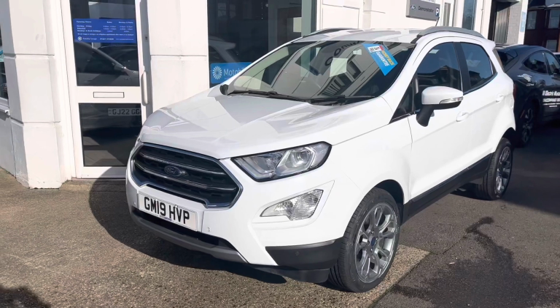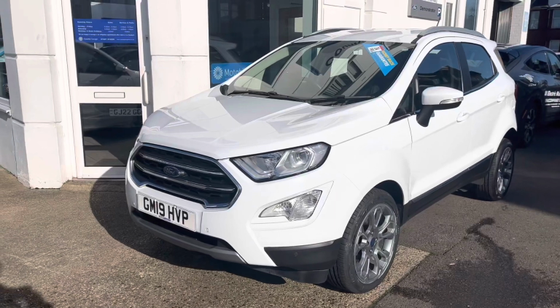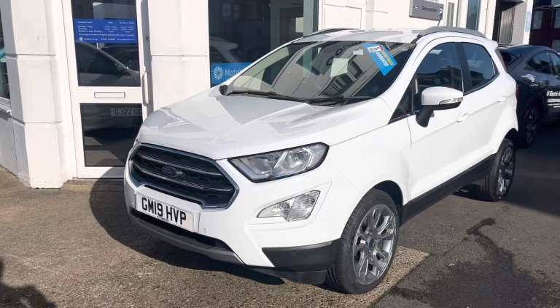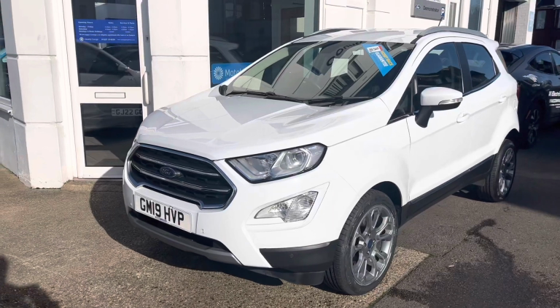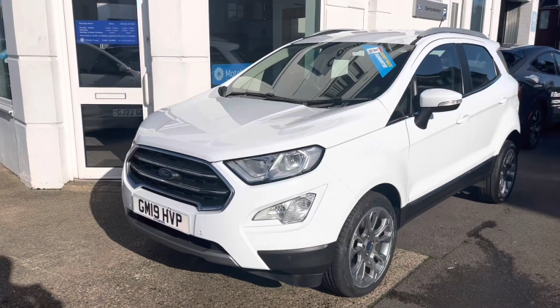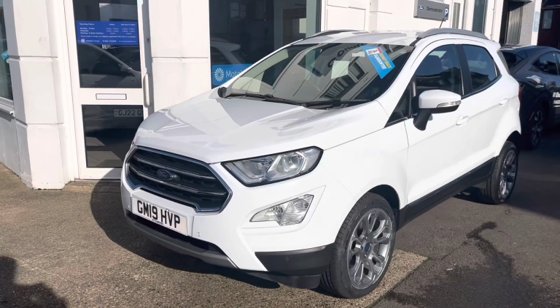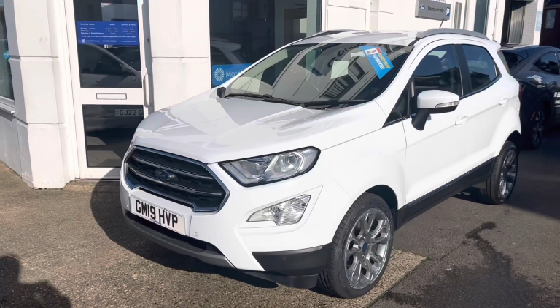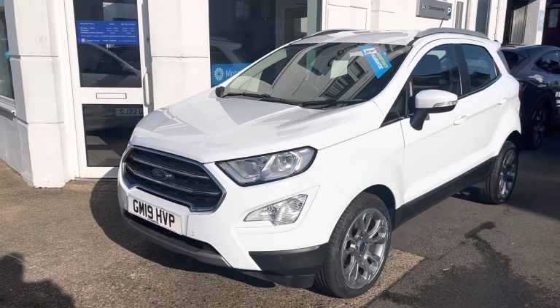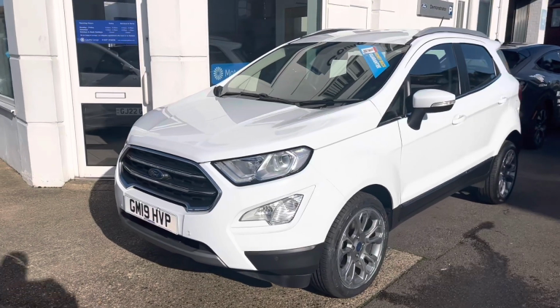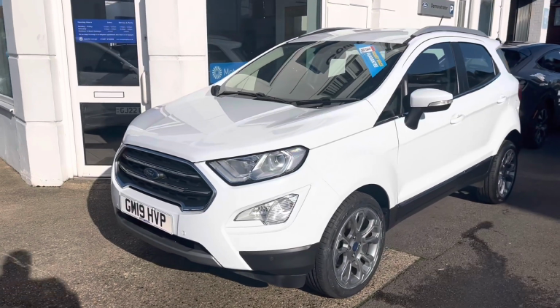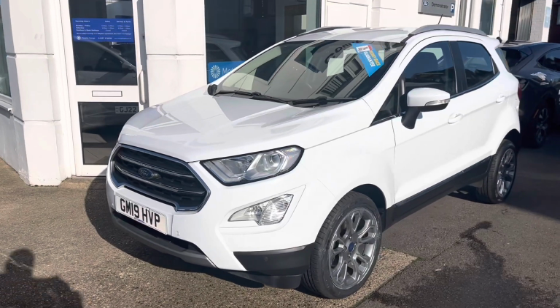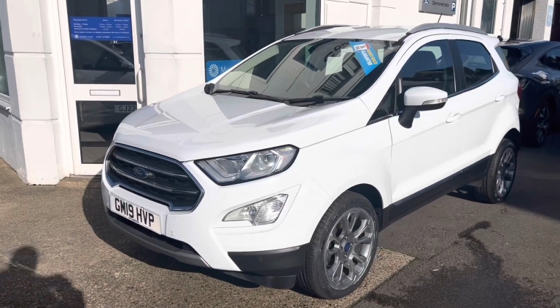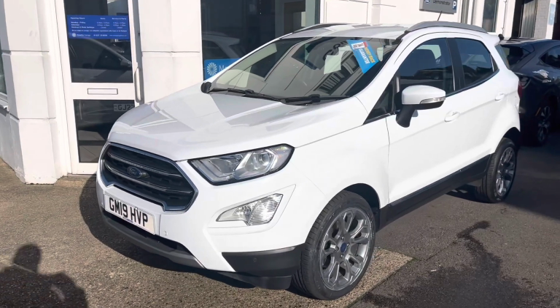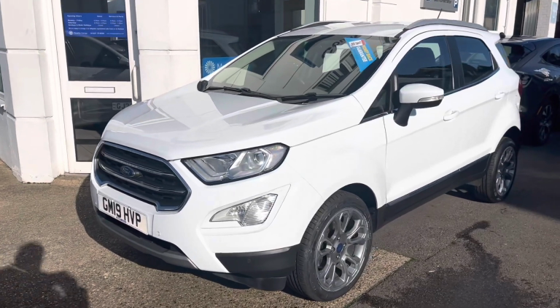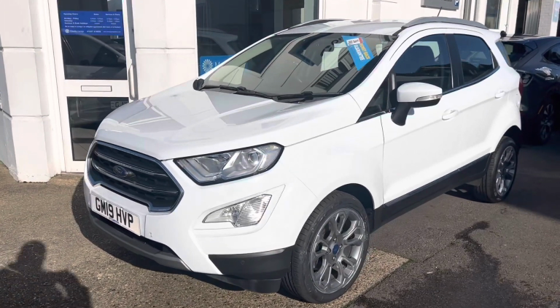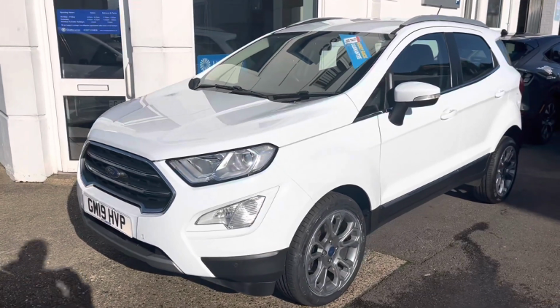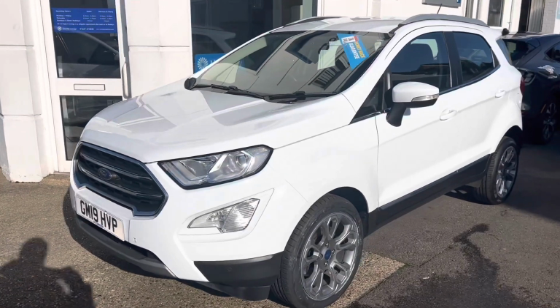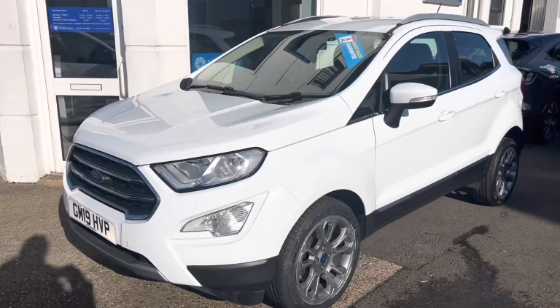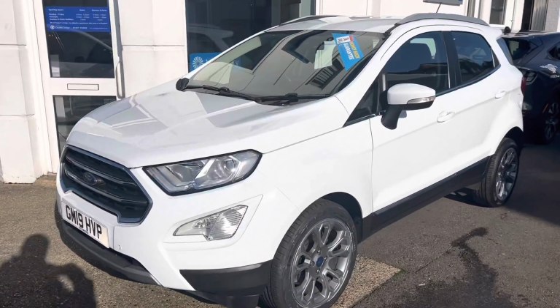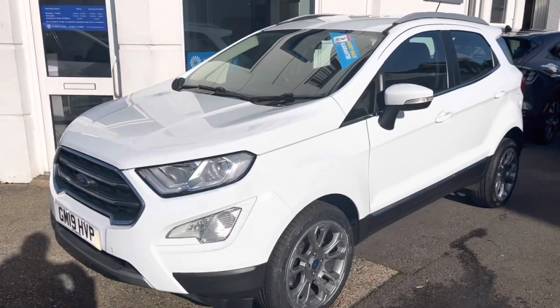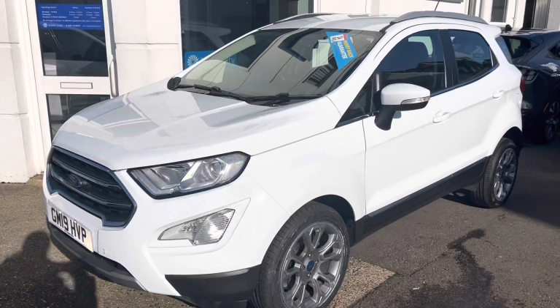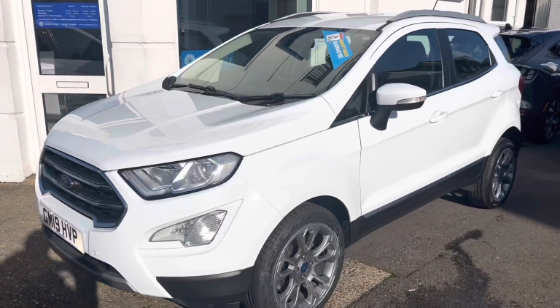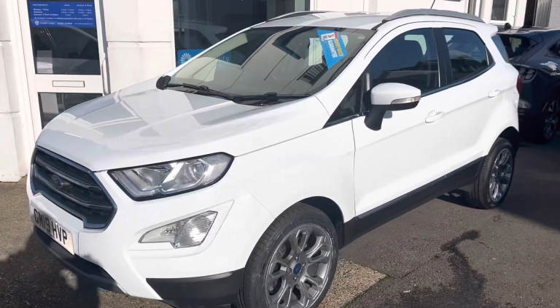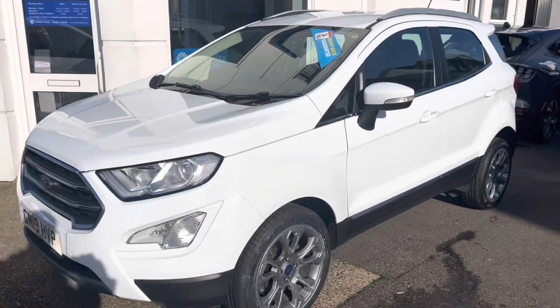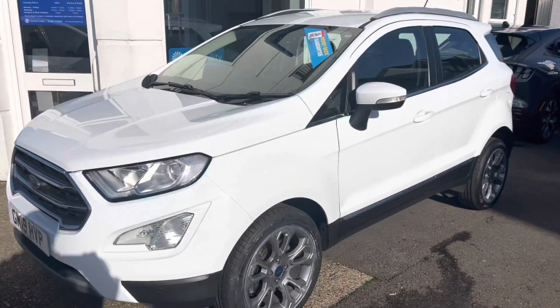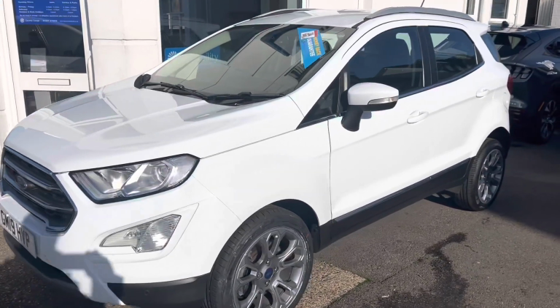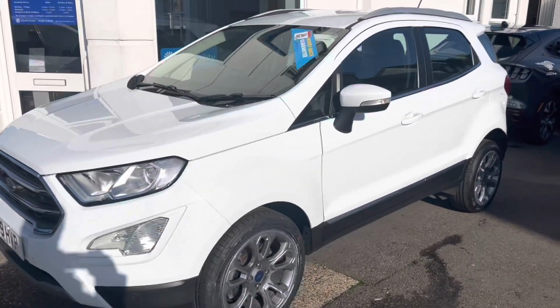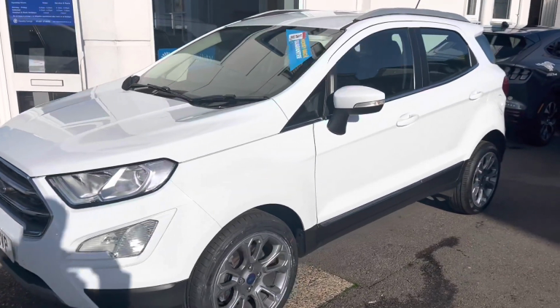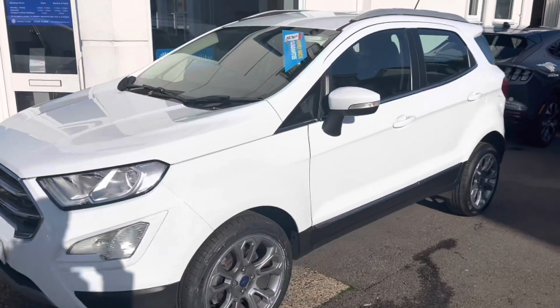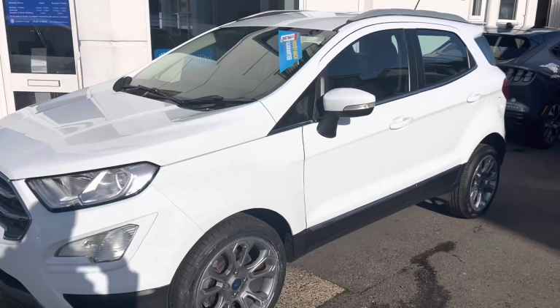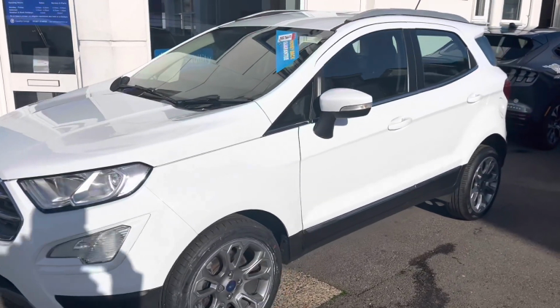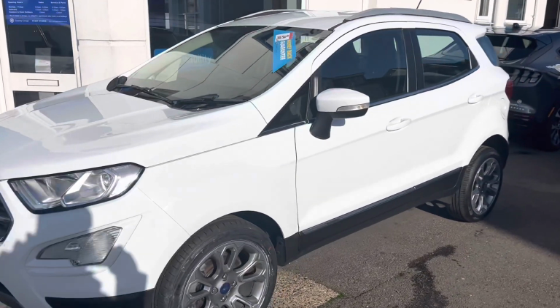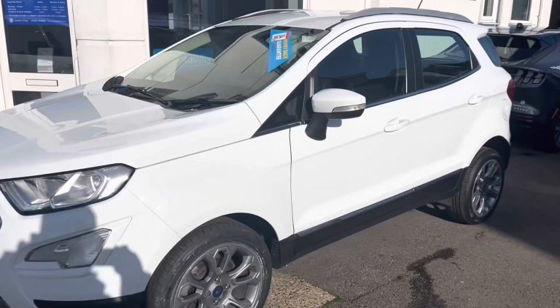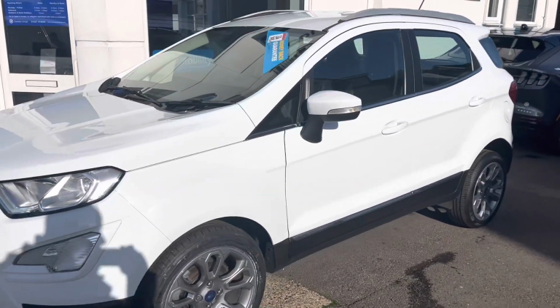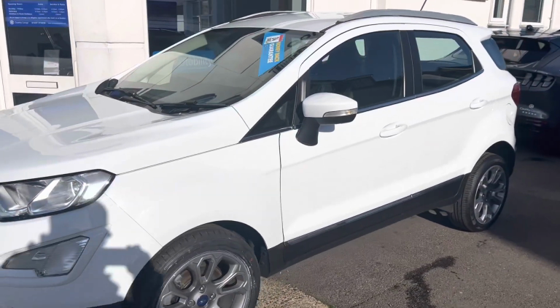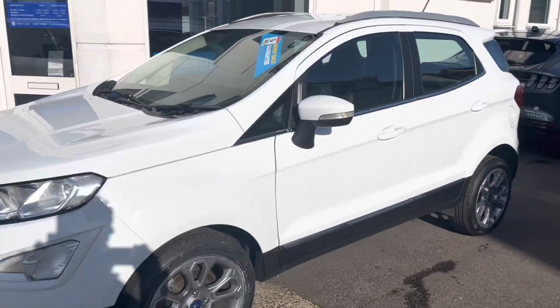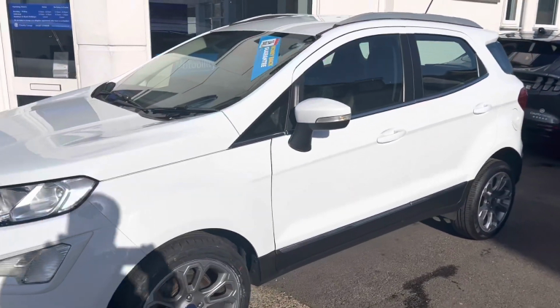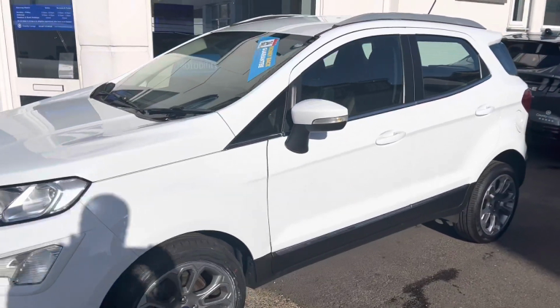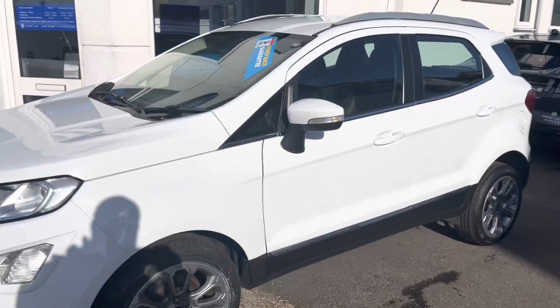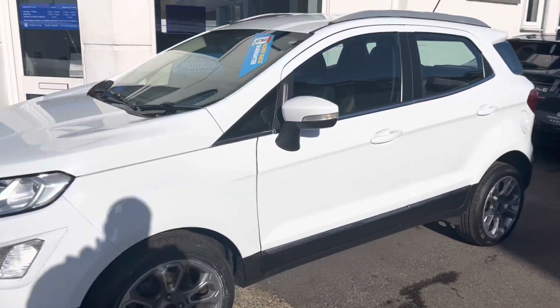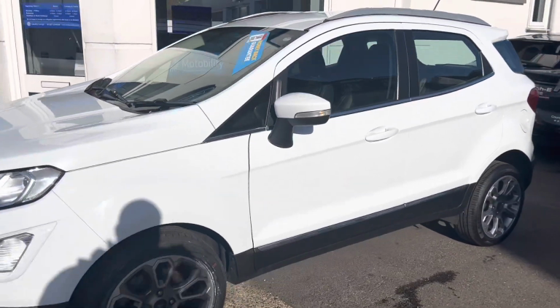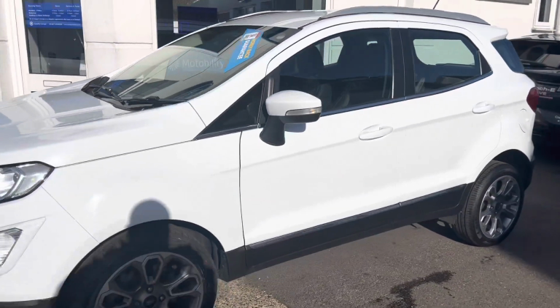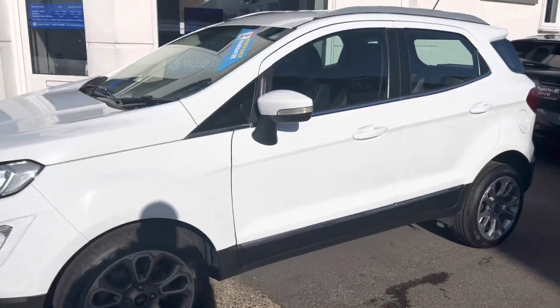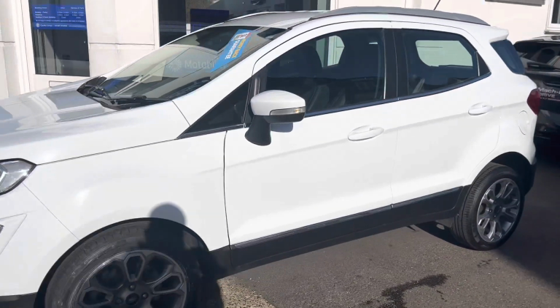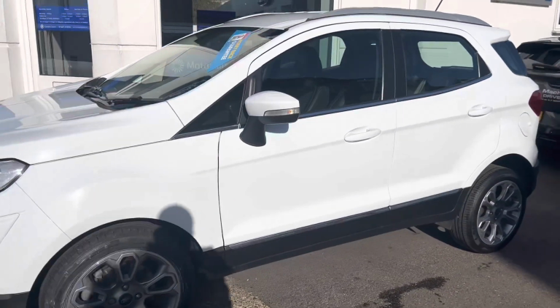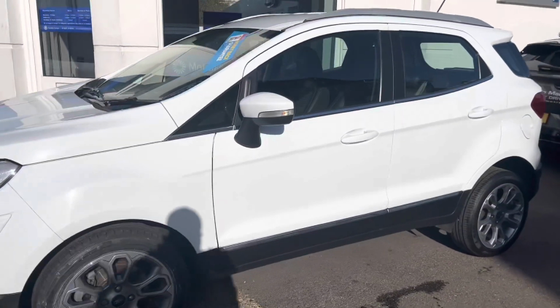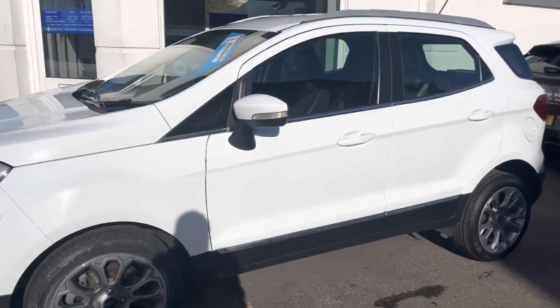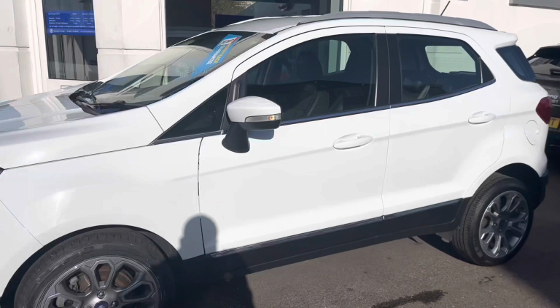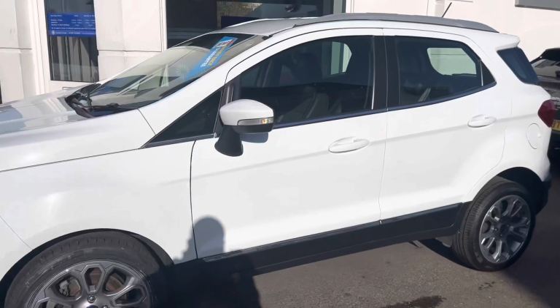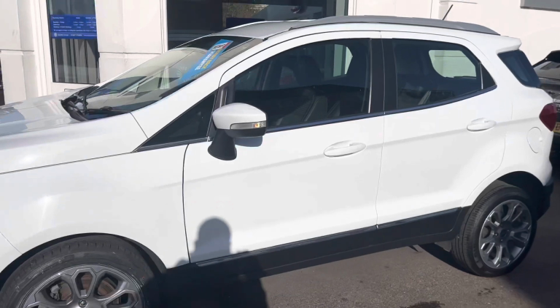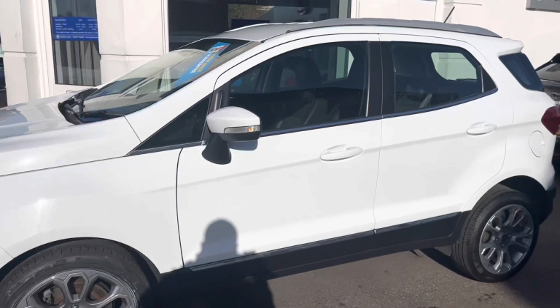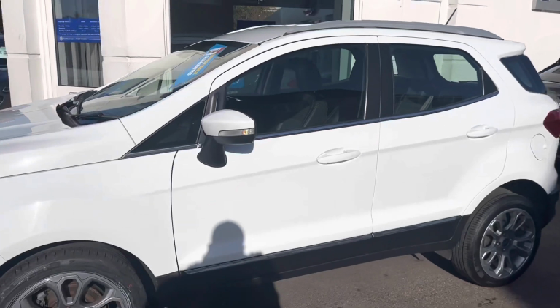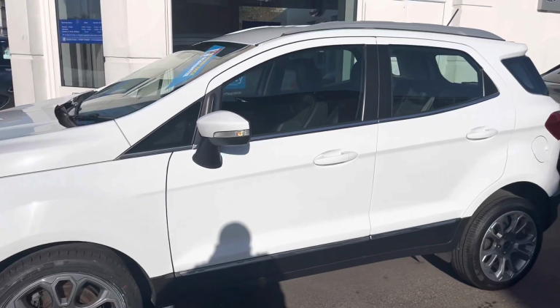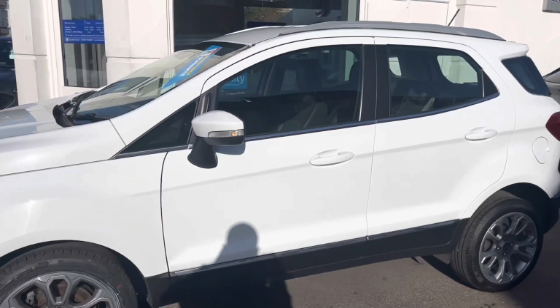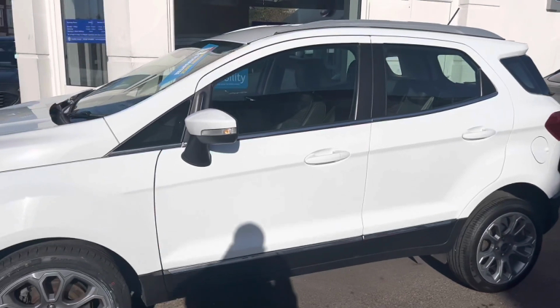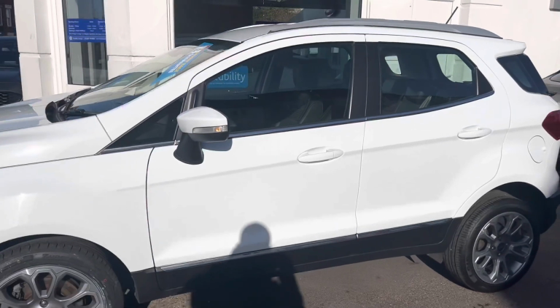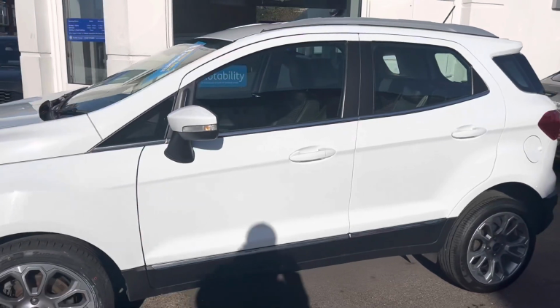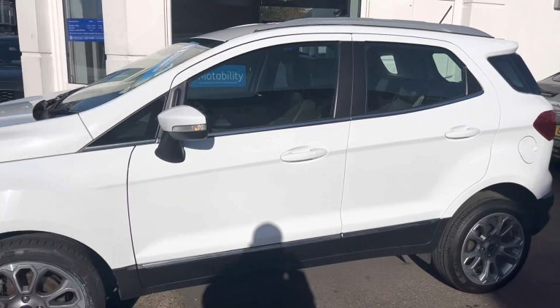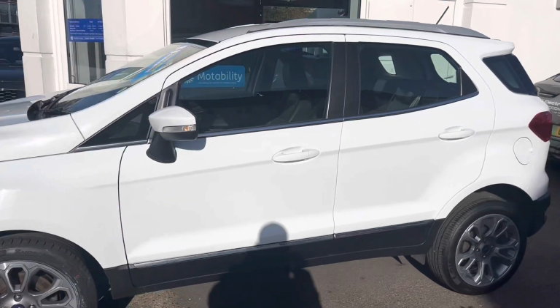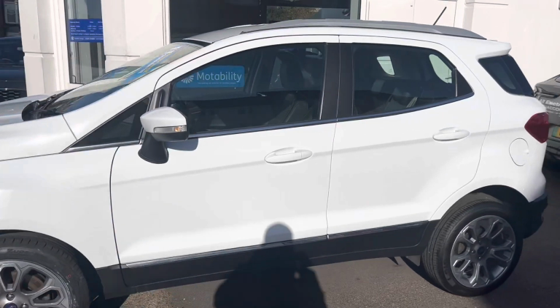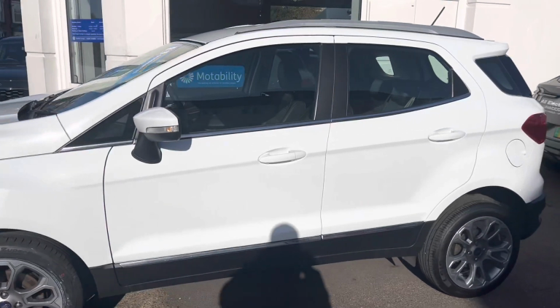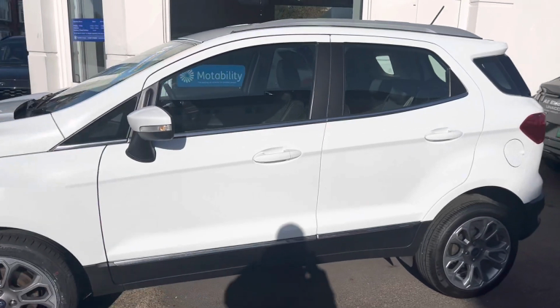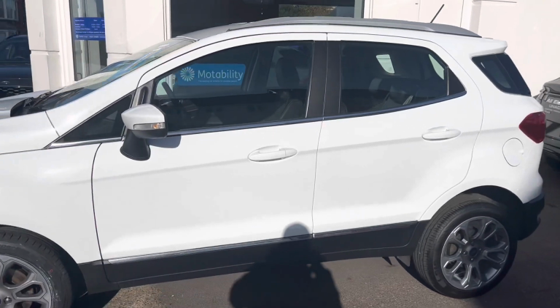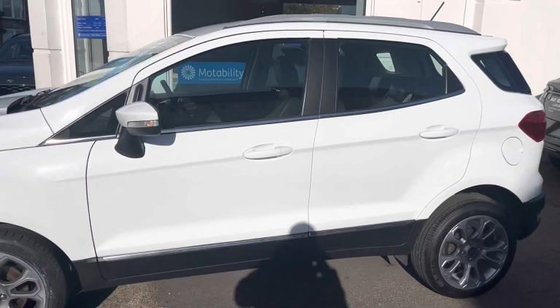Welcome to County Garage. This is our latest car of the week — the Ford EcoSport Titanium 1L EcoBoost.